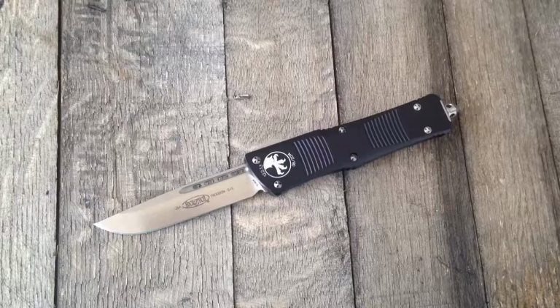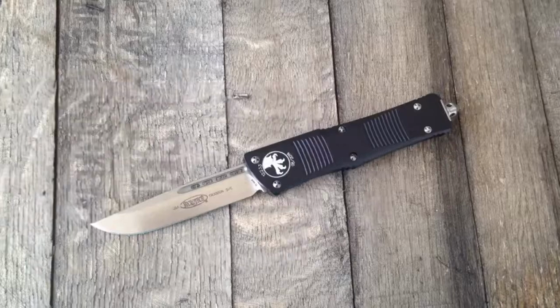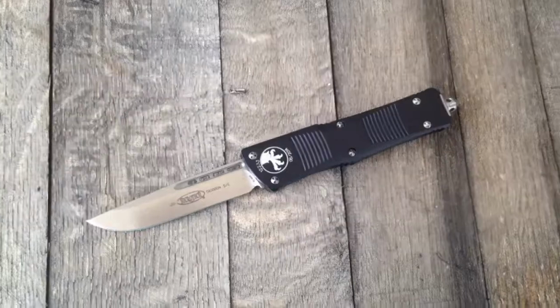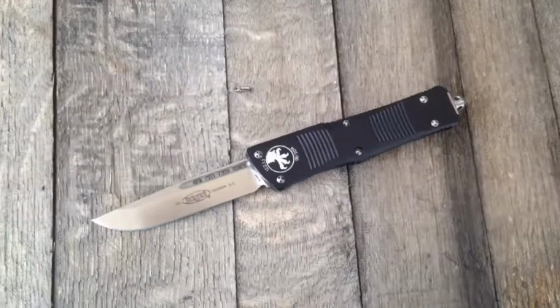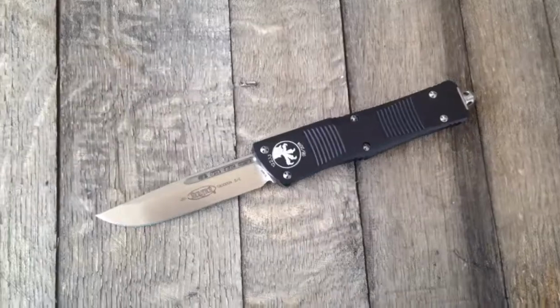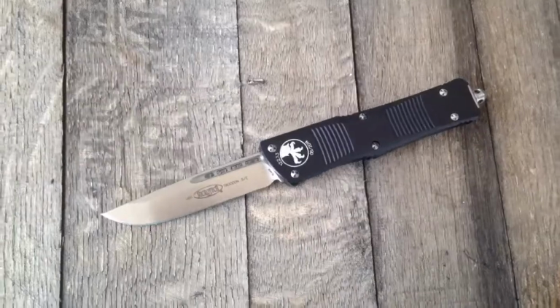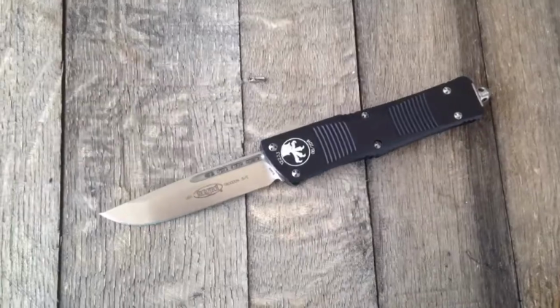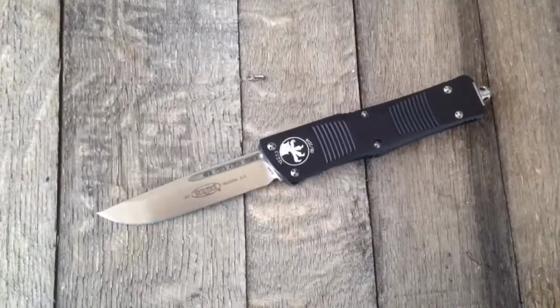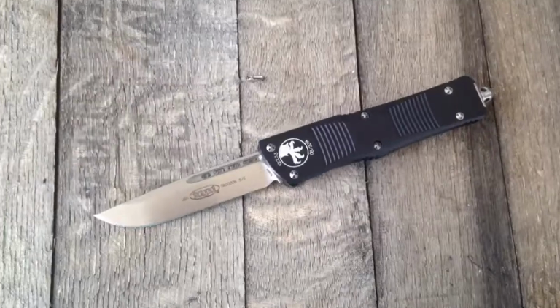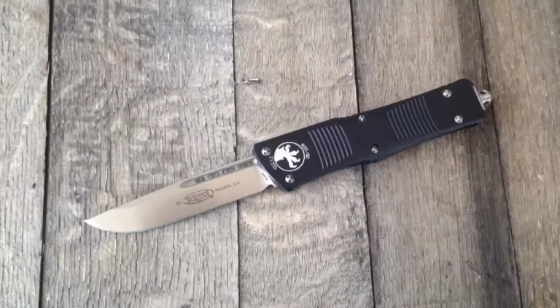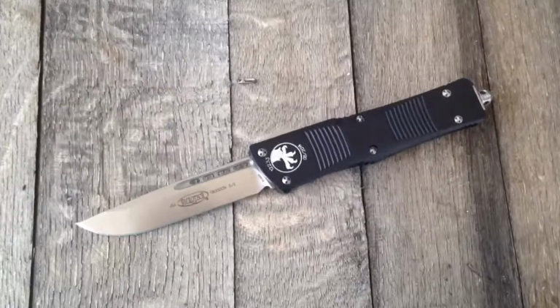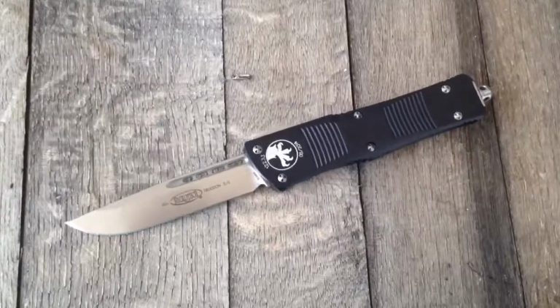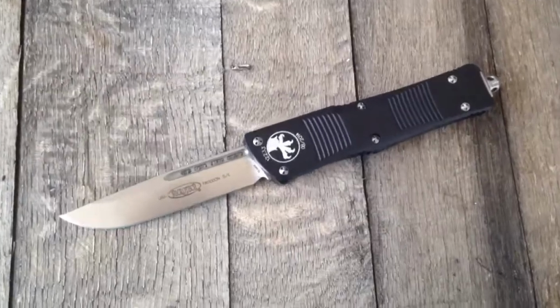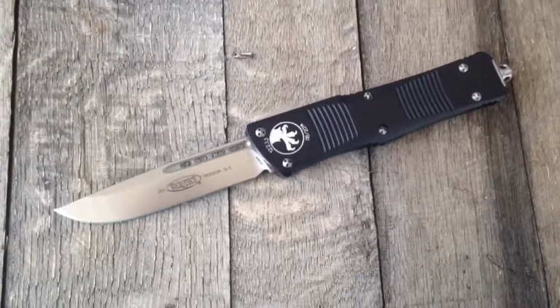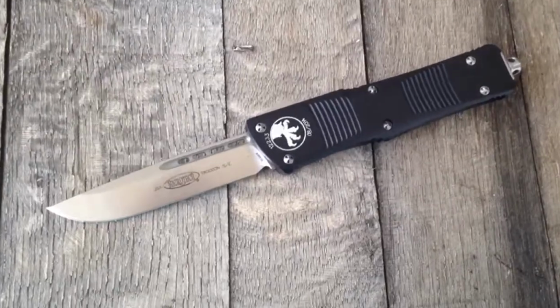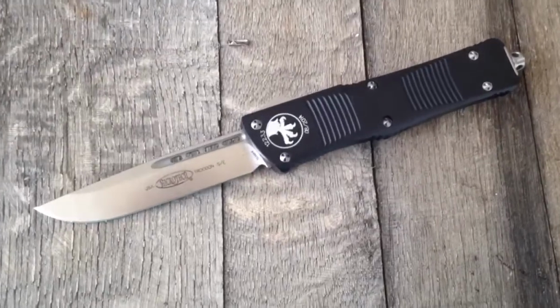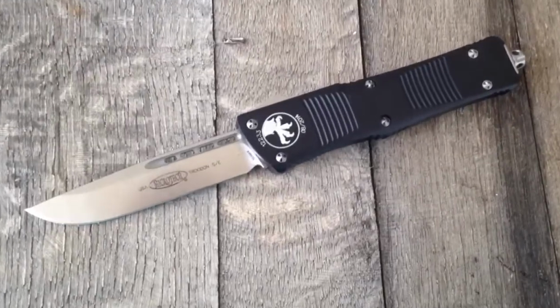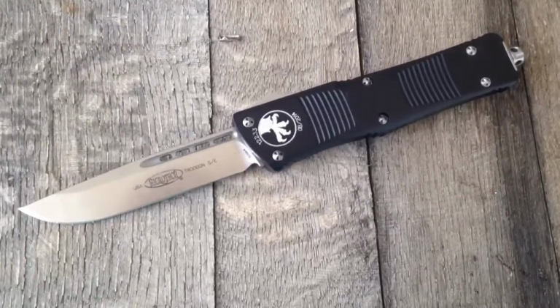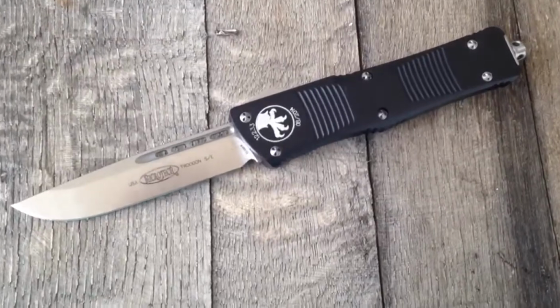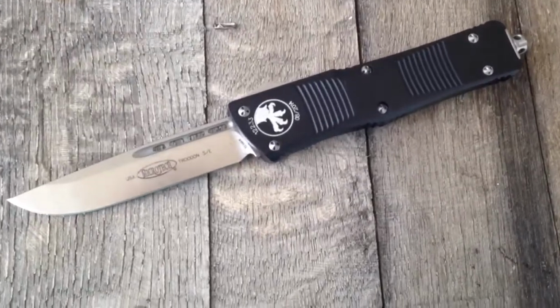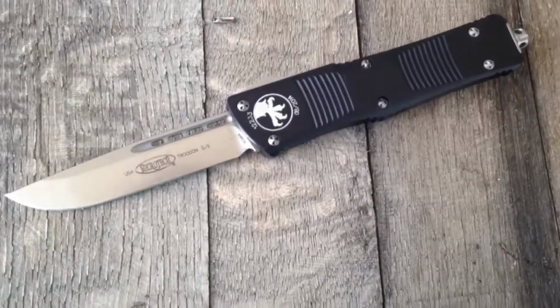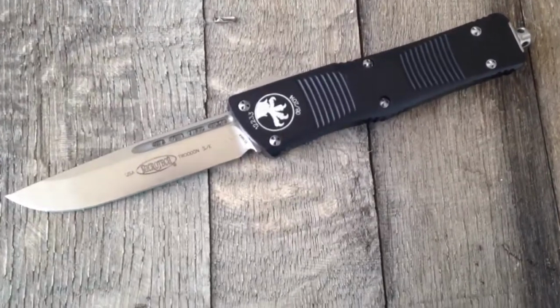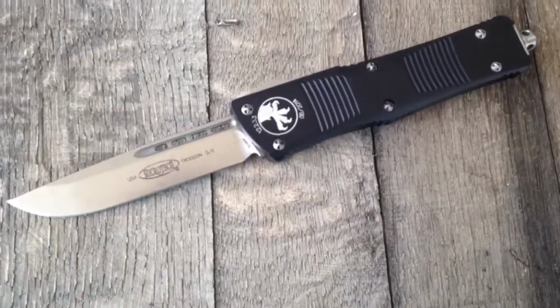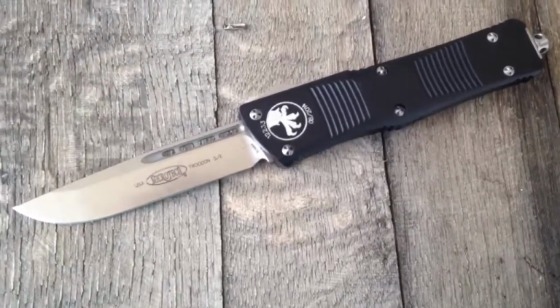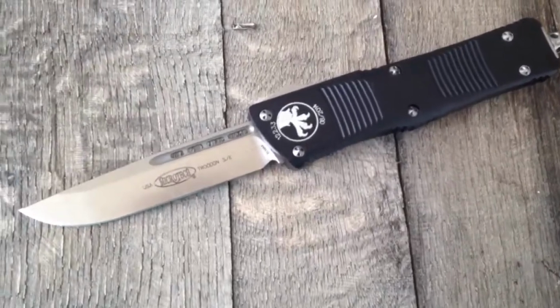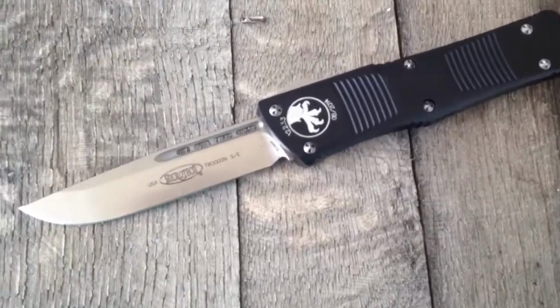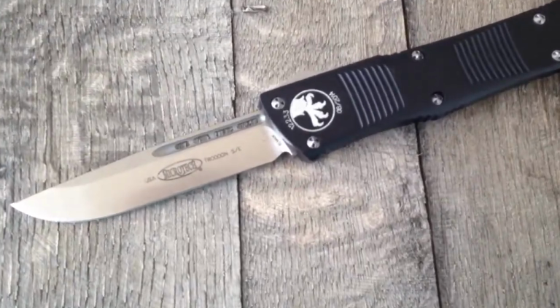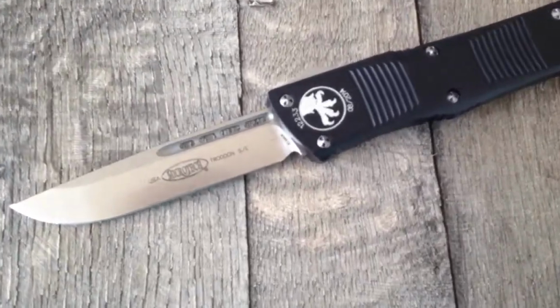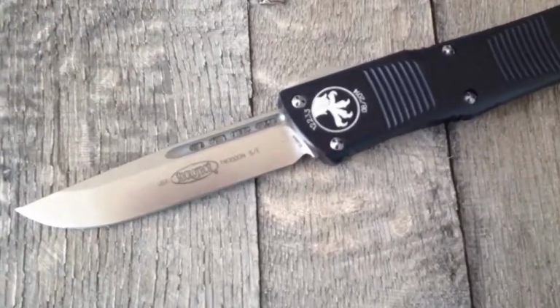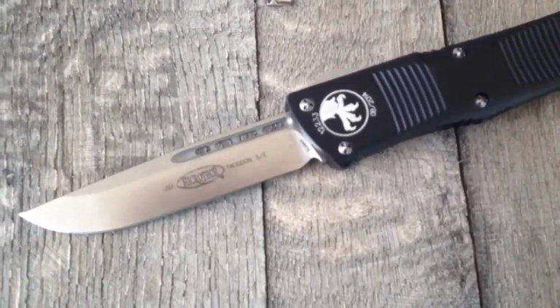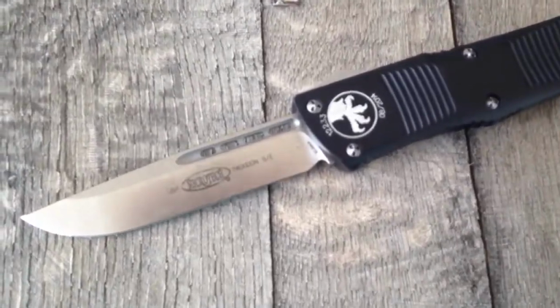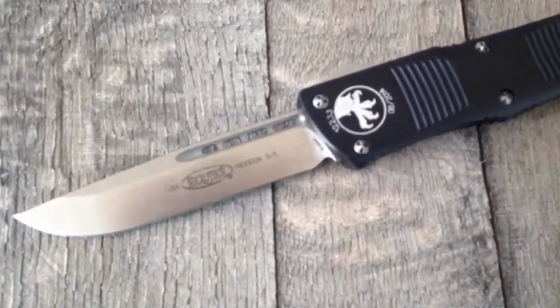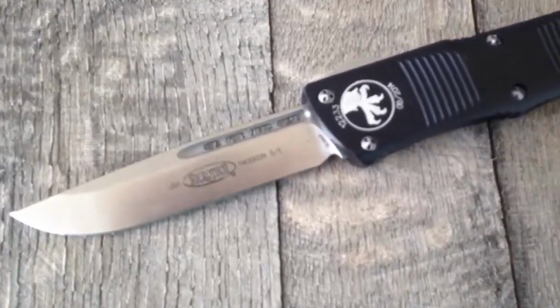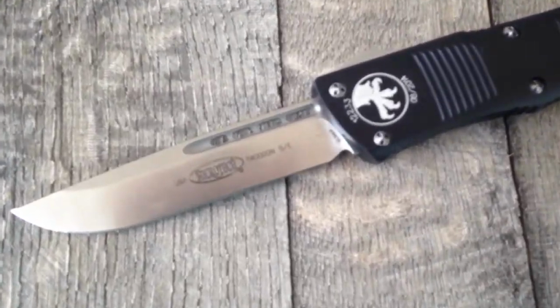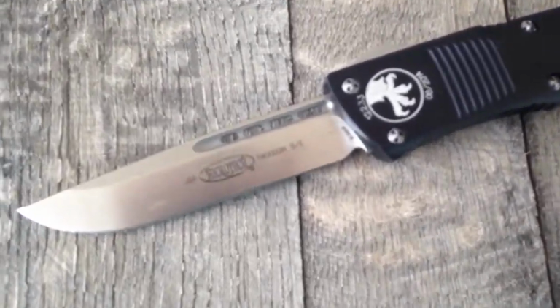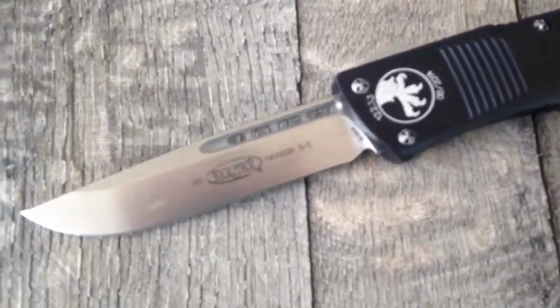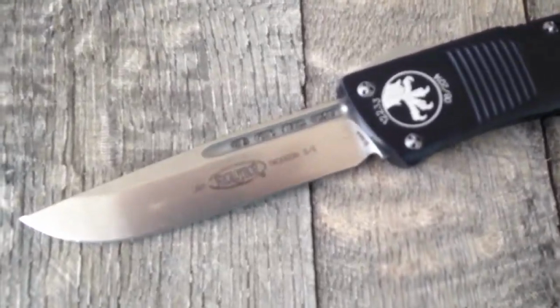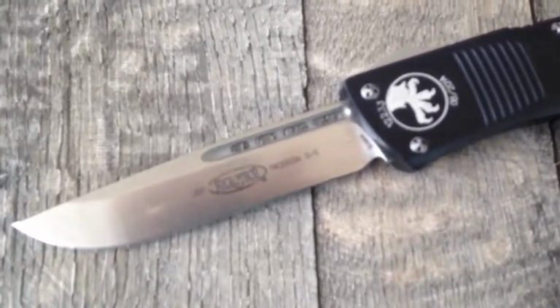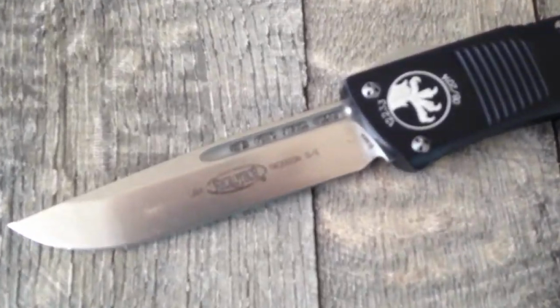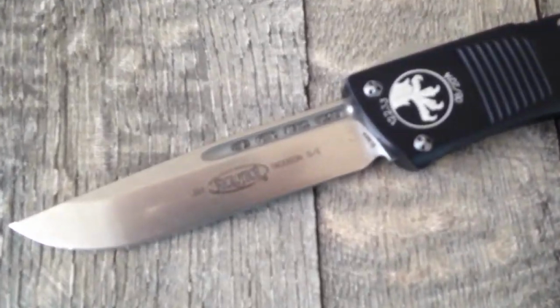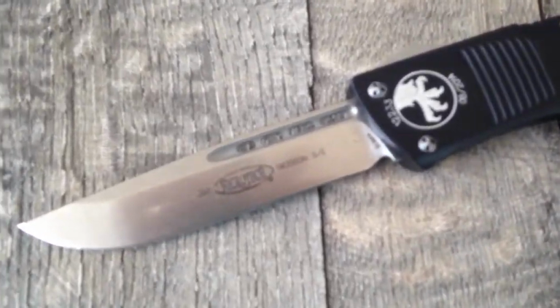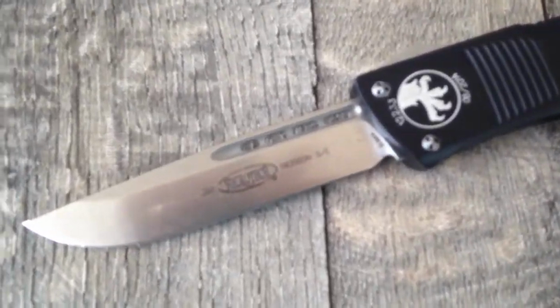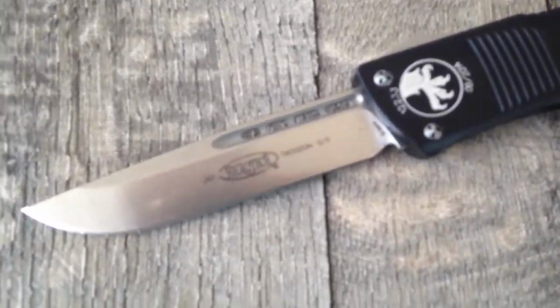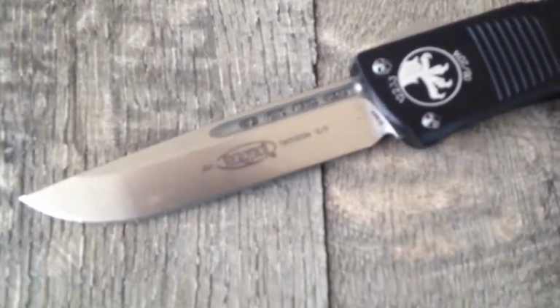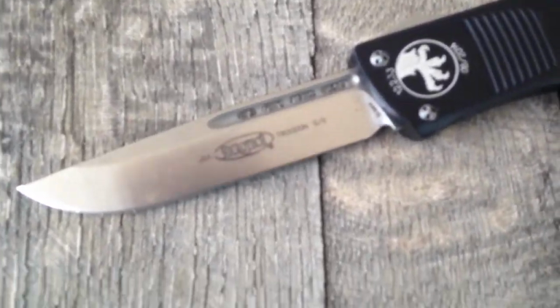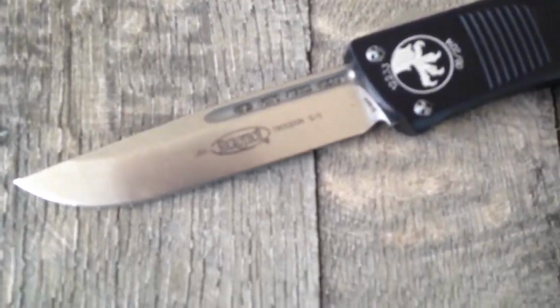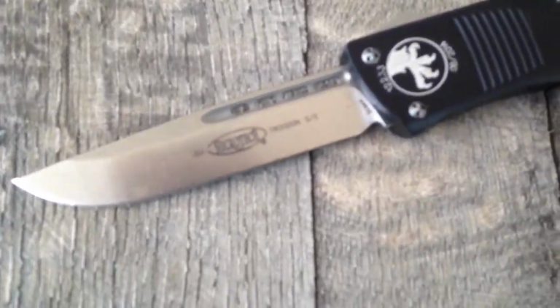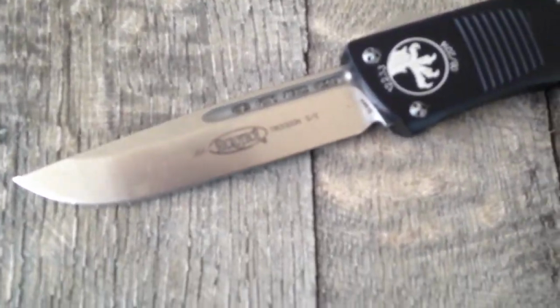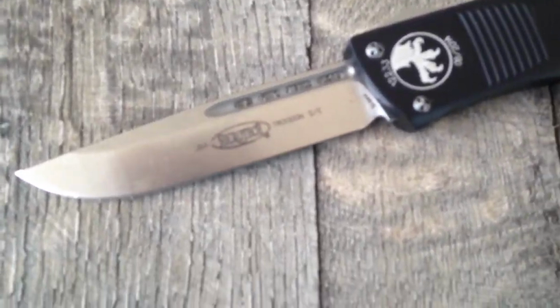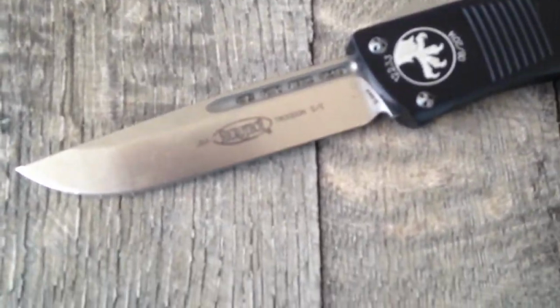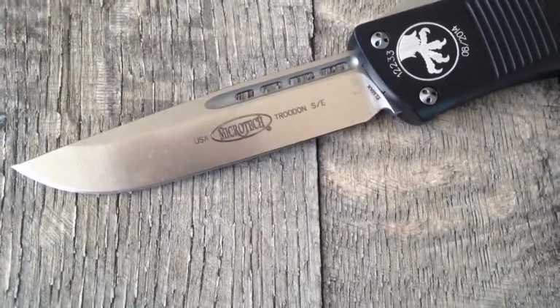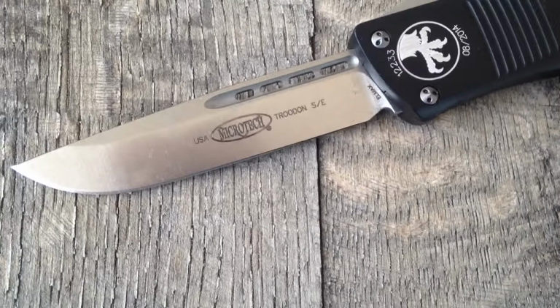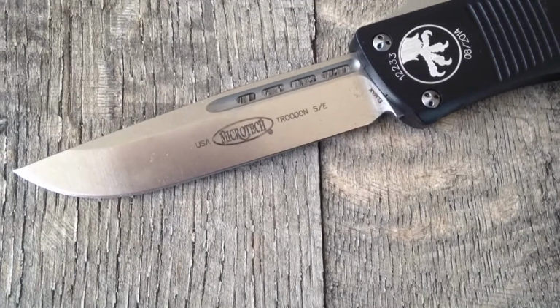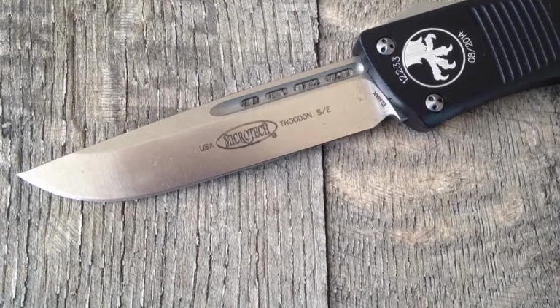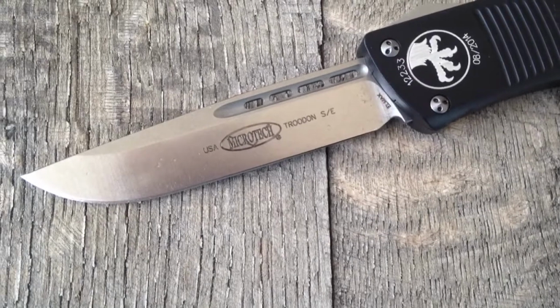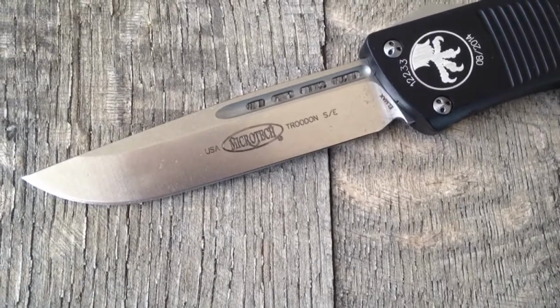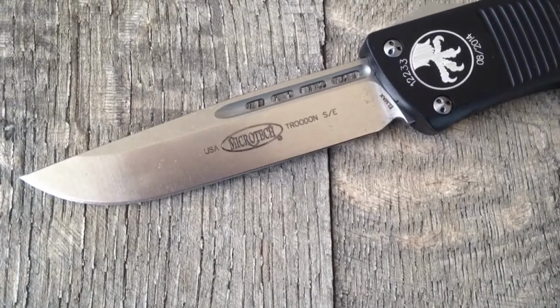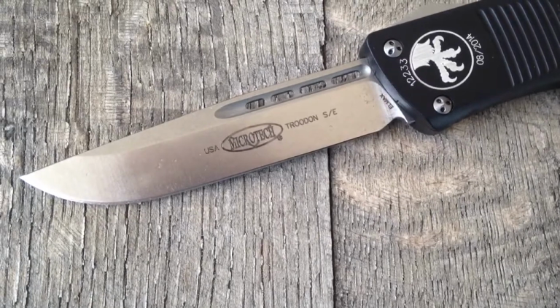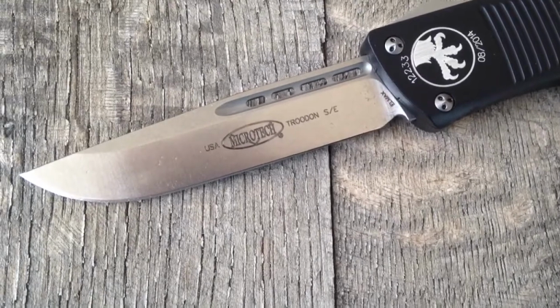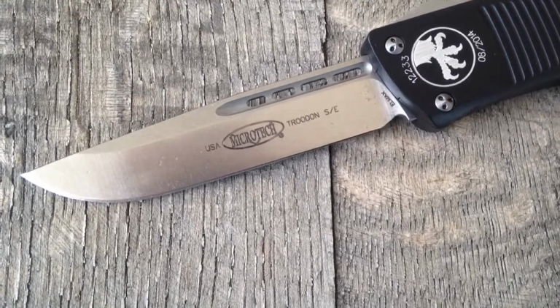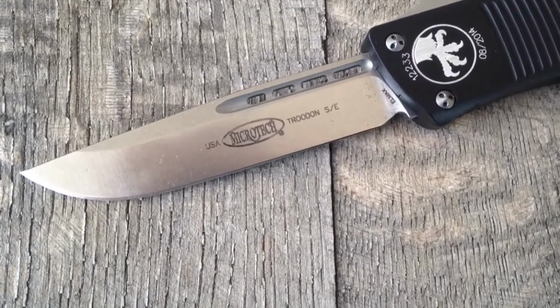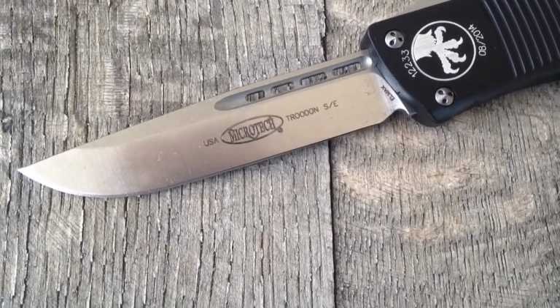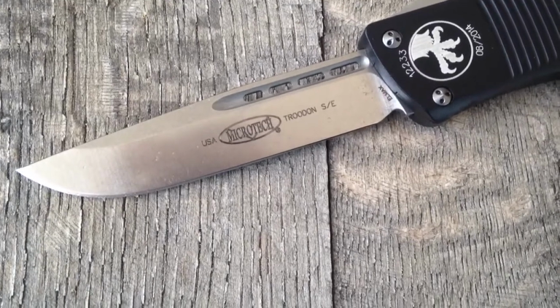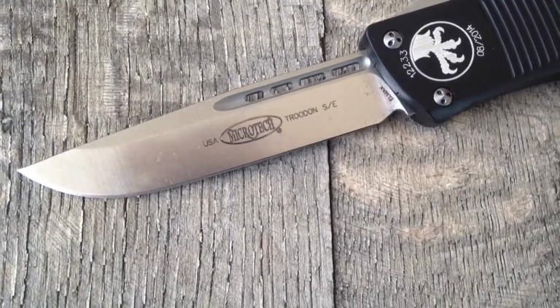Gosh, I can't stop making these videos. I love Microtech. Hey guys, thanks for checking out GearBarrel.com.